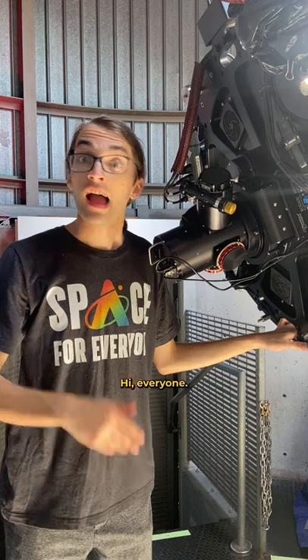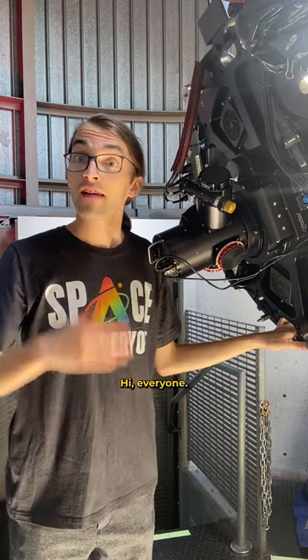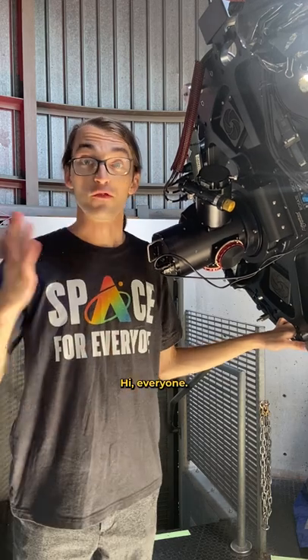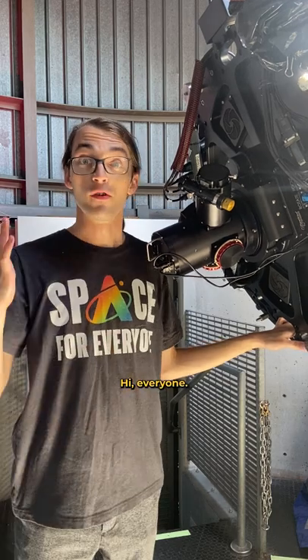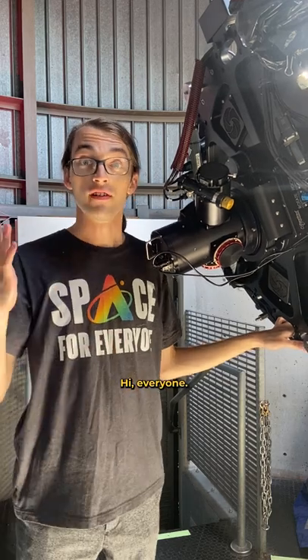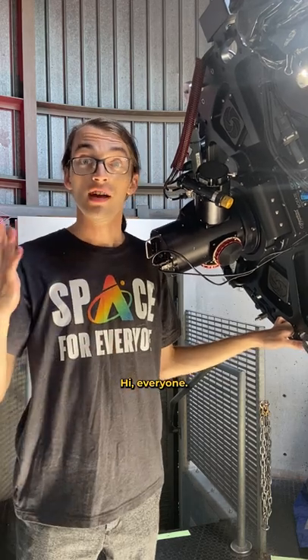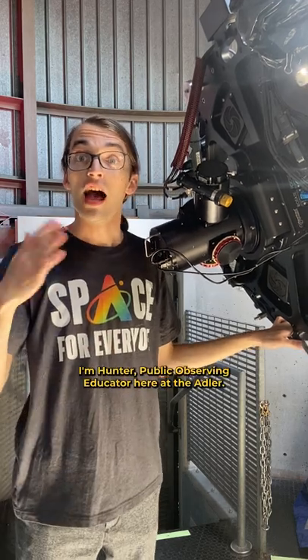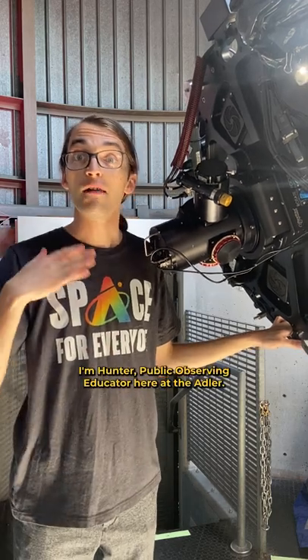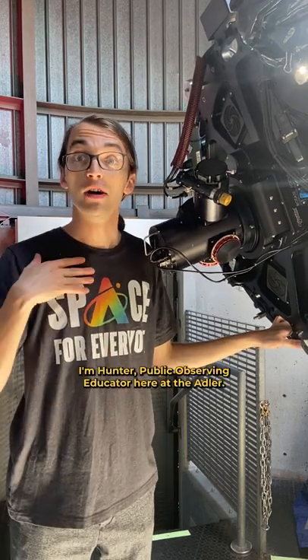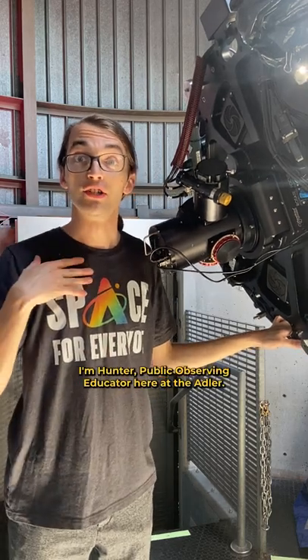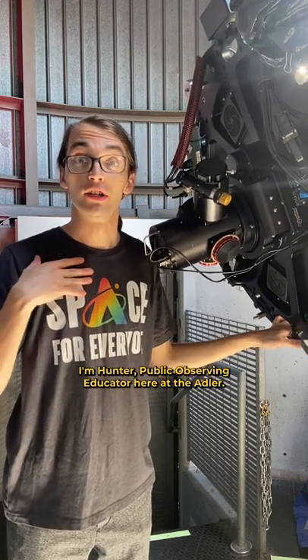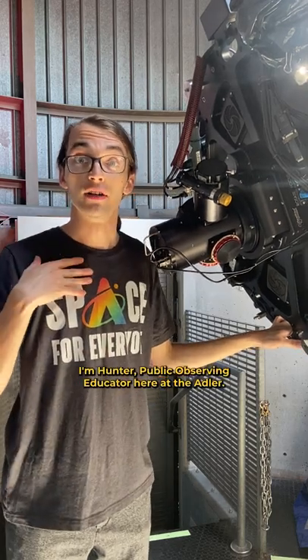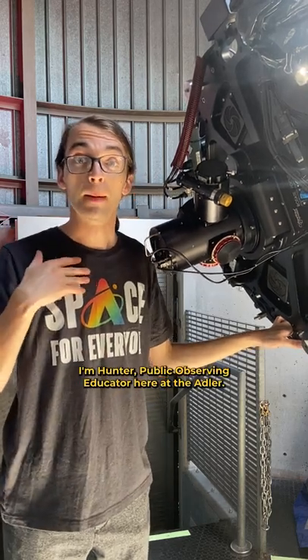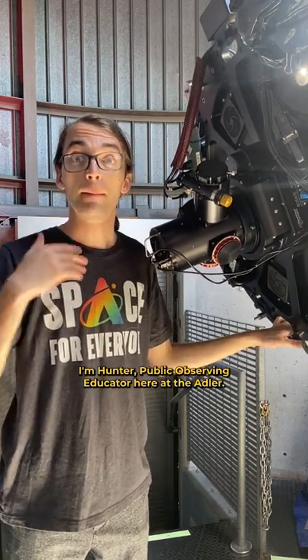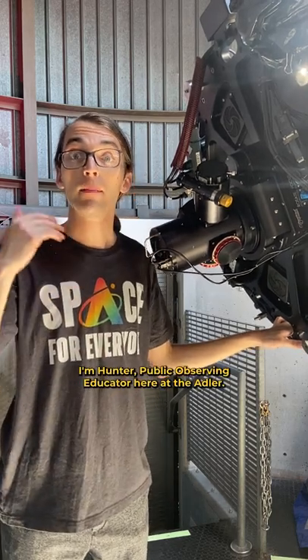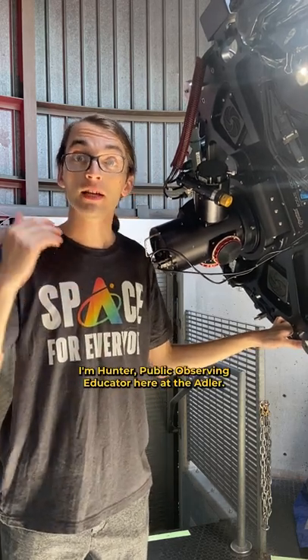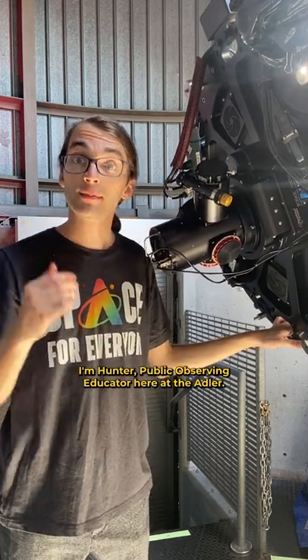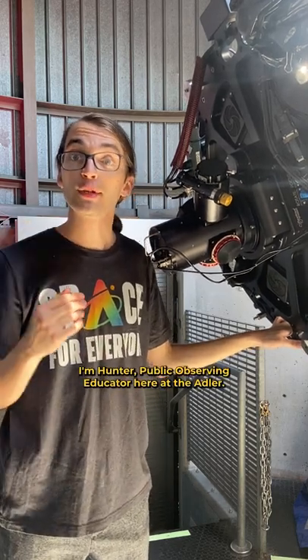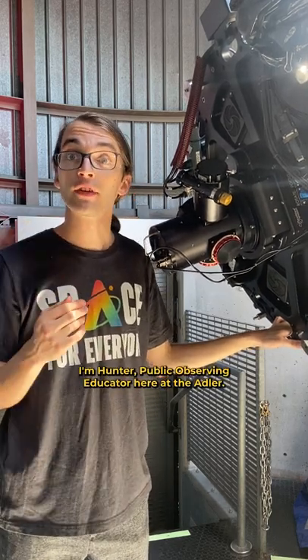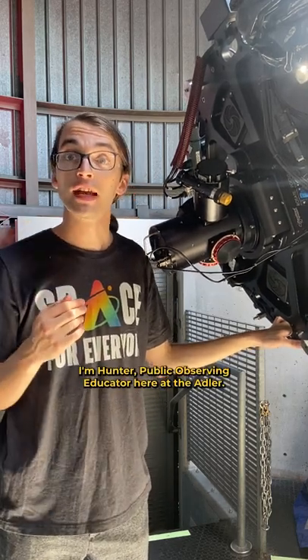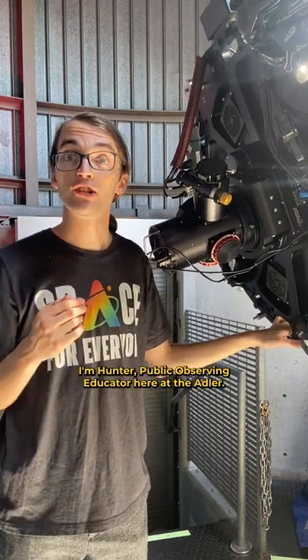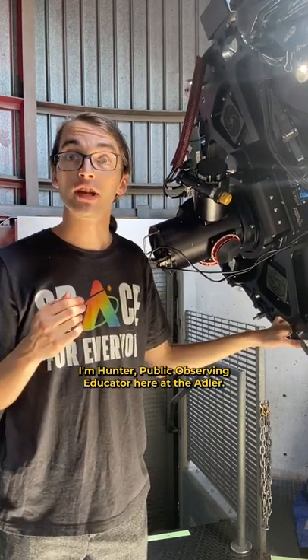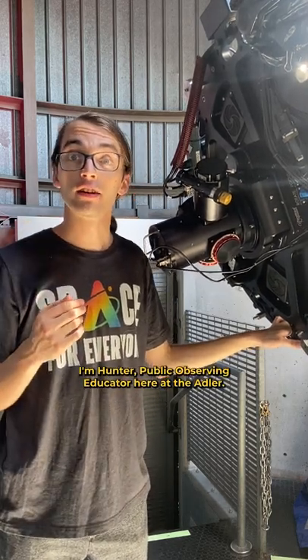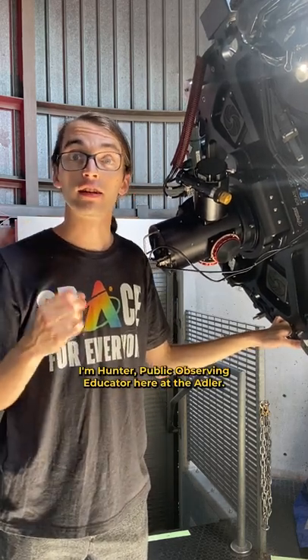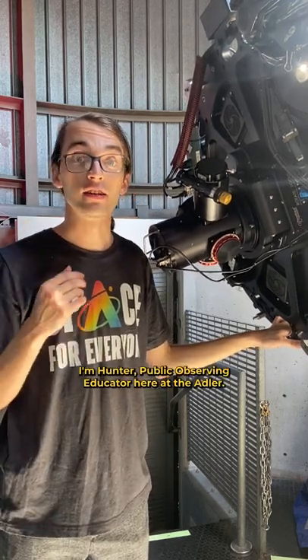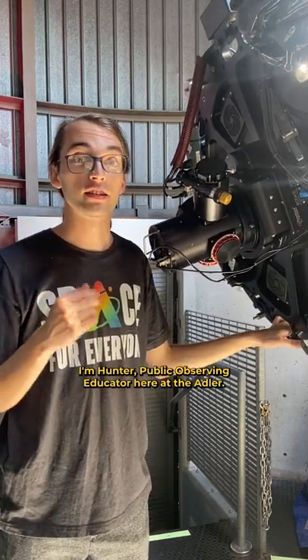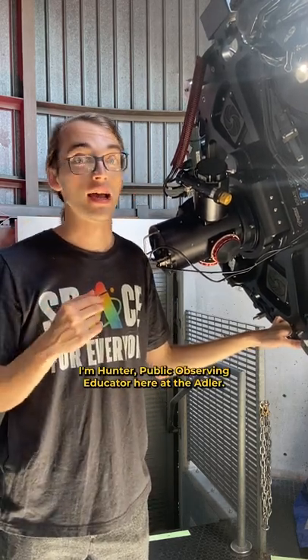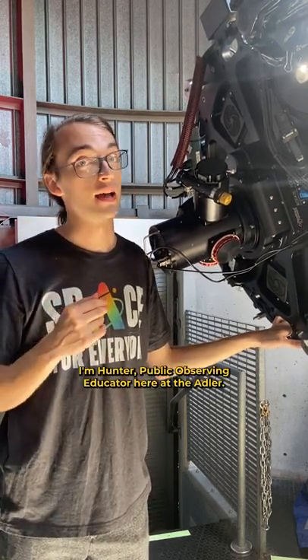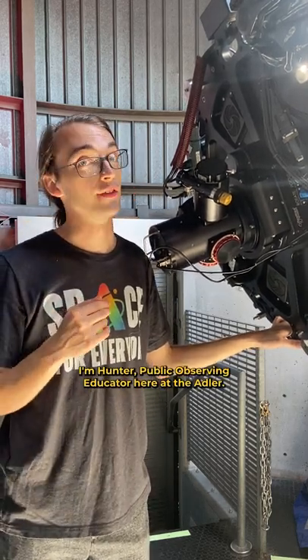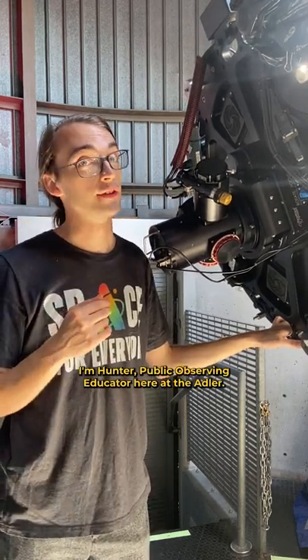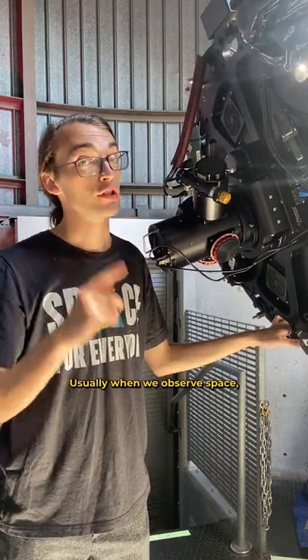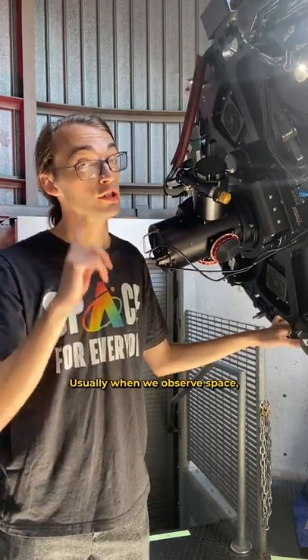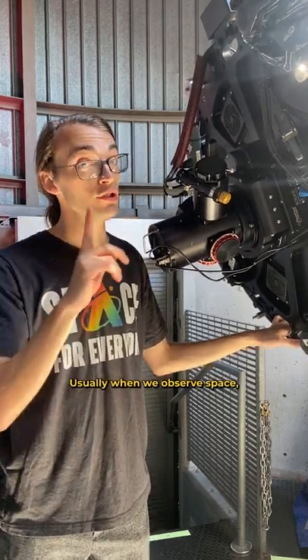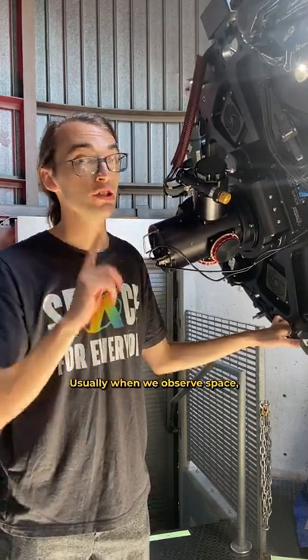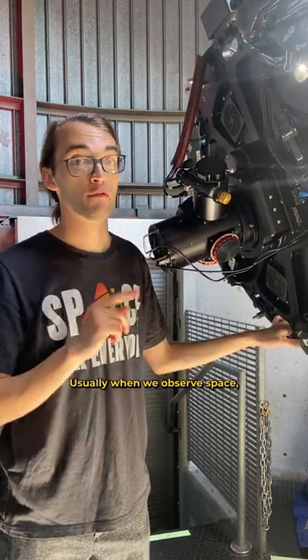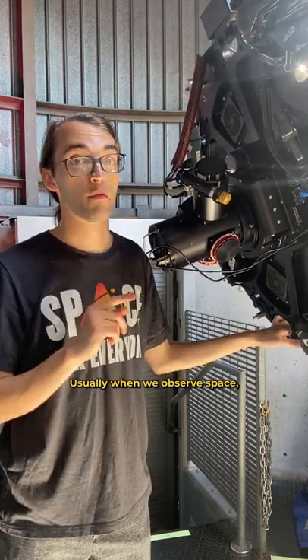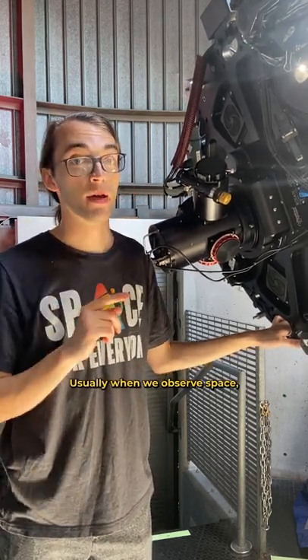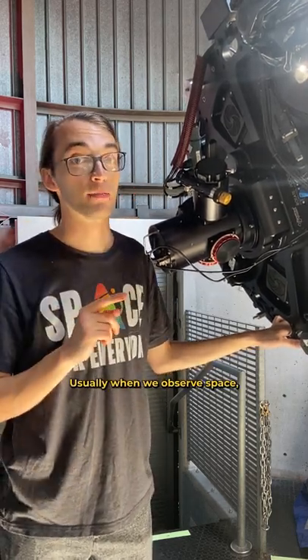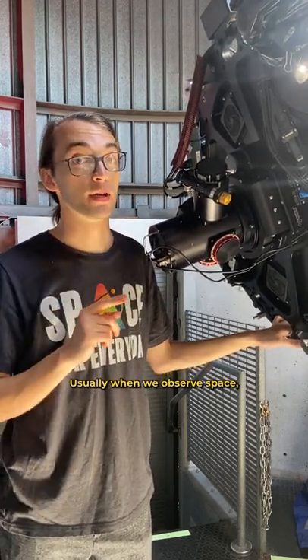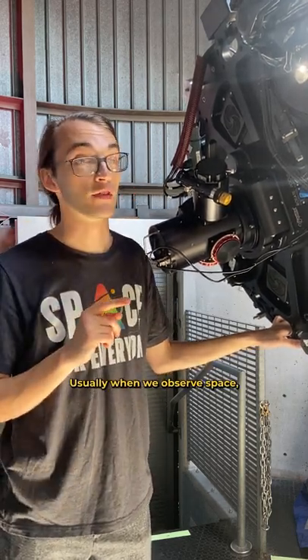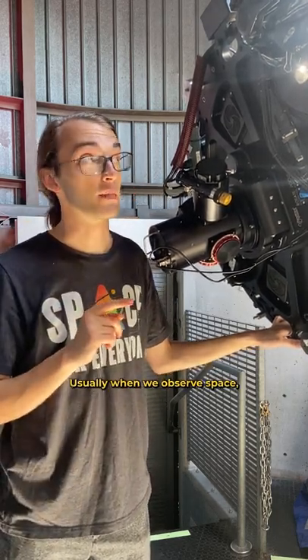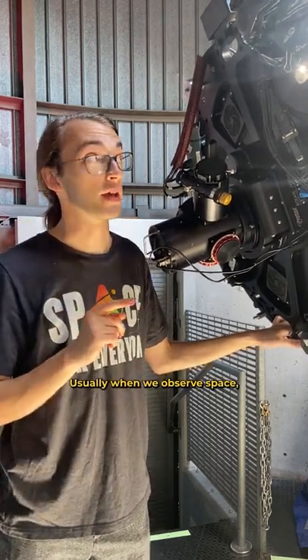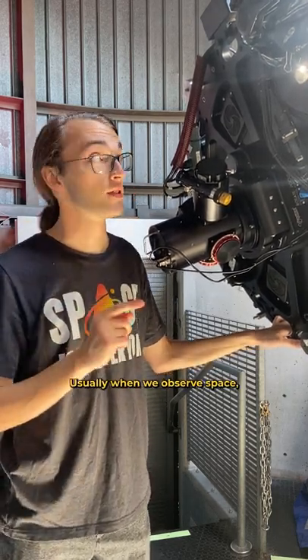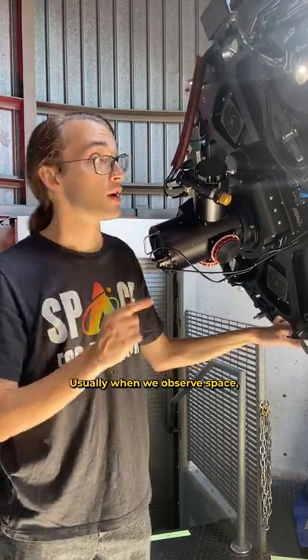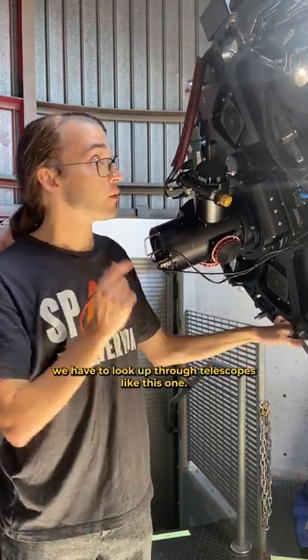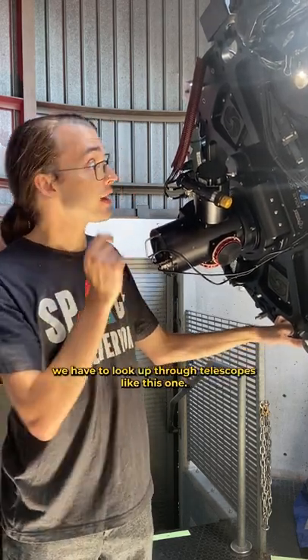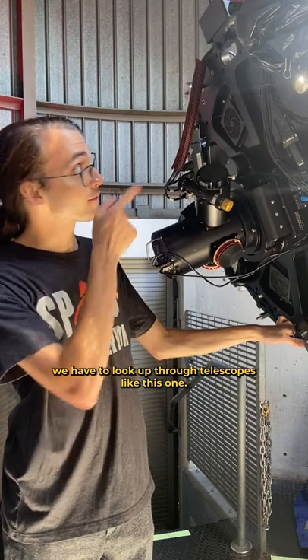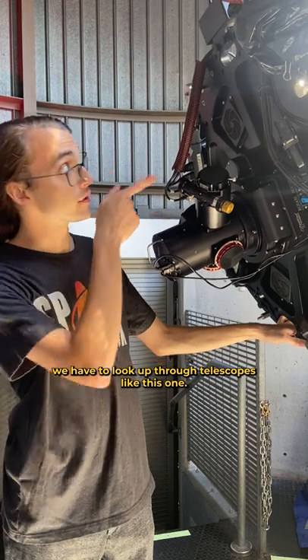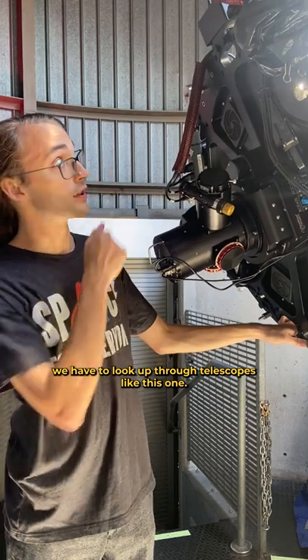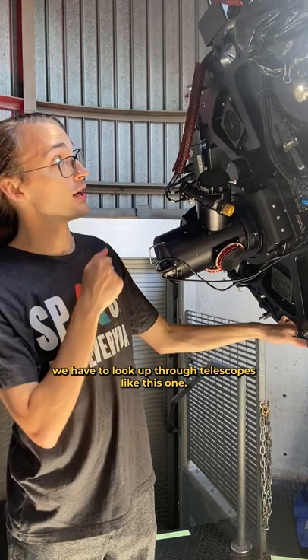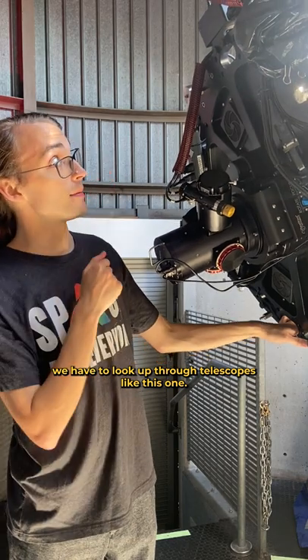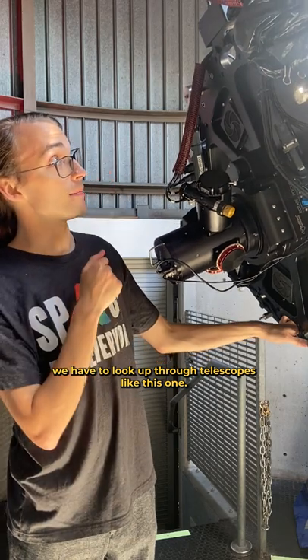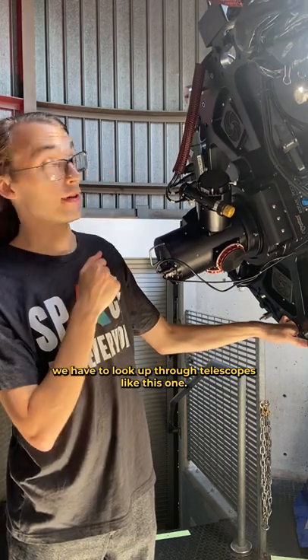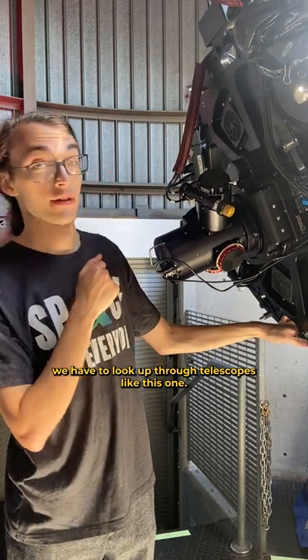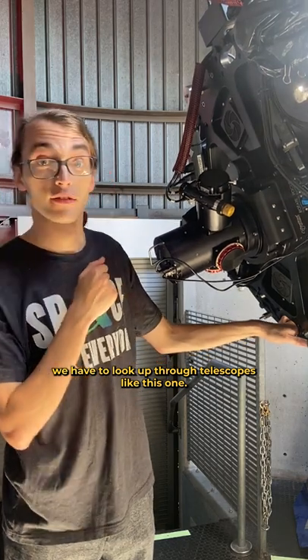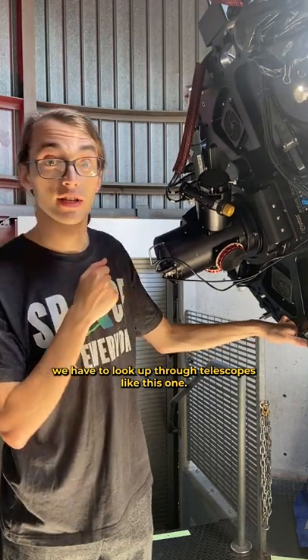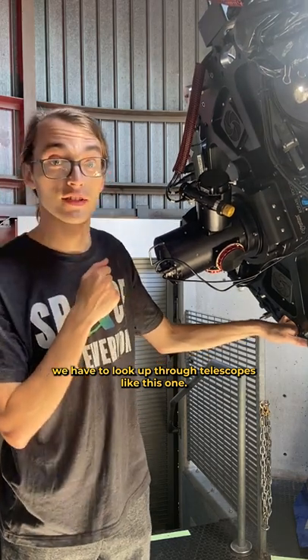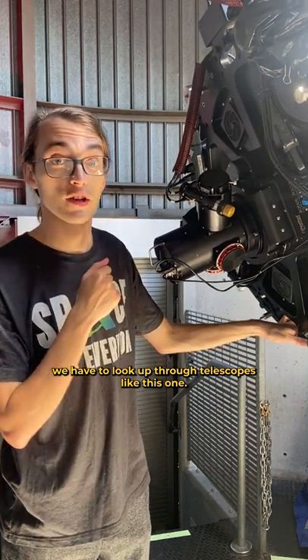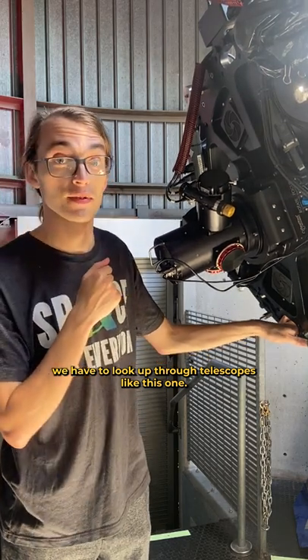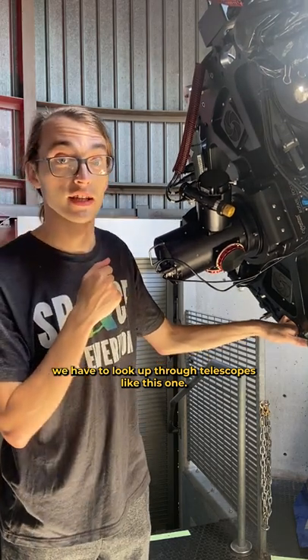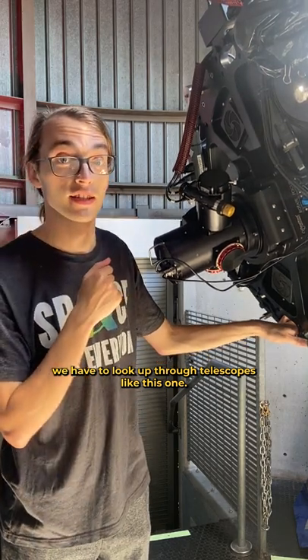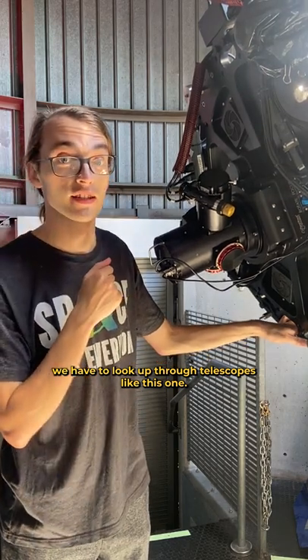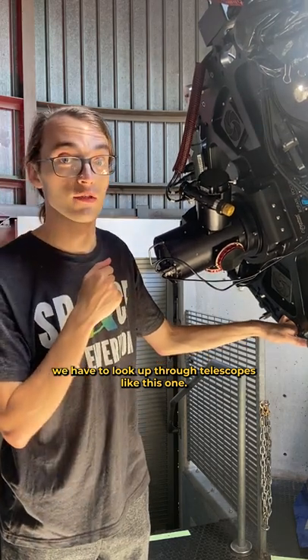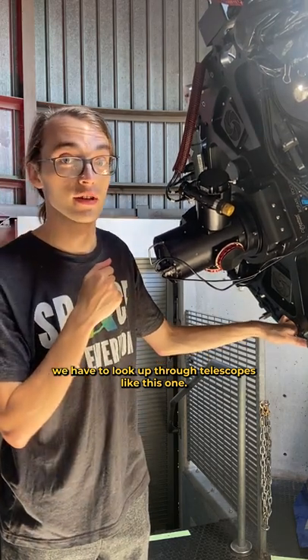Hi everyone, I'm Hunter, public observing educator here at the Adler. Usually when we observe space, we have to look up through telescopes like this one.